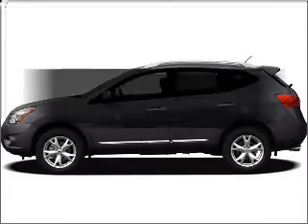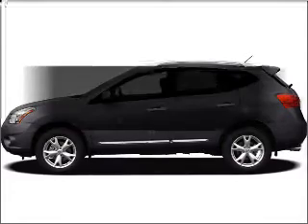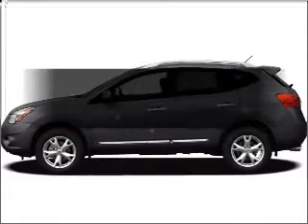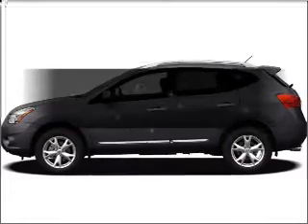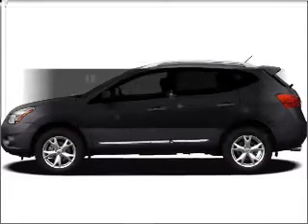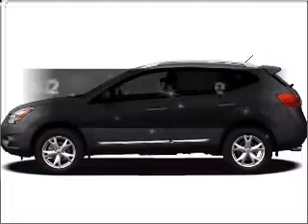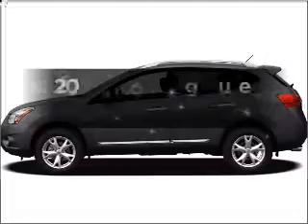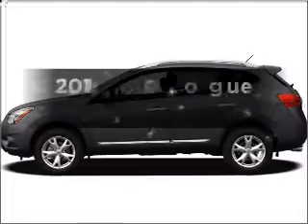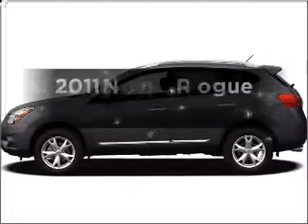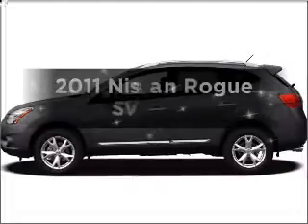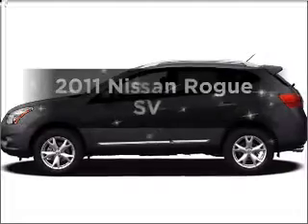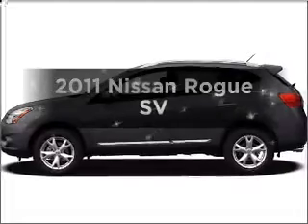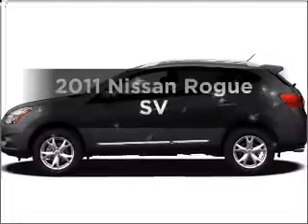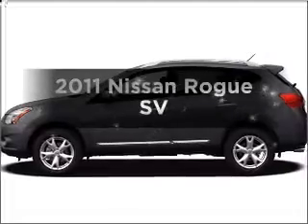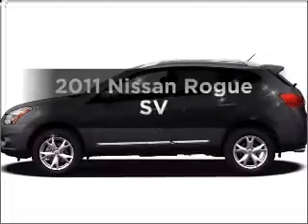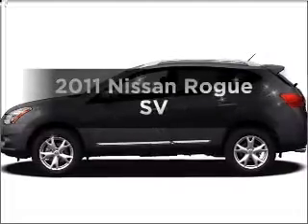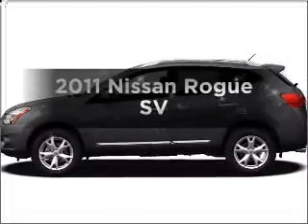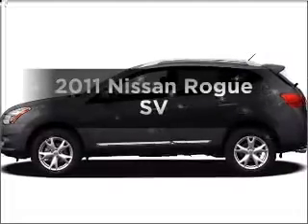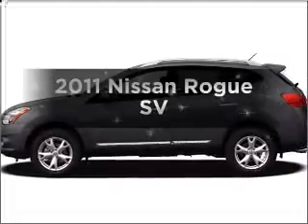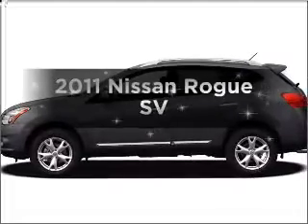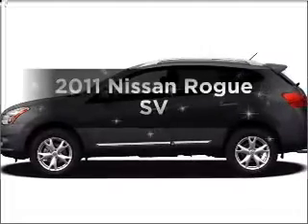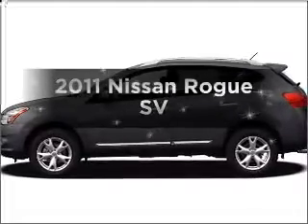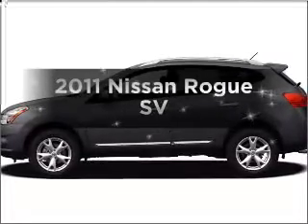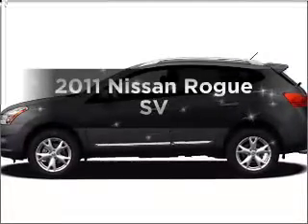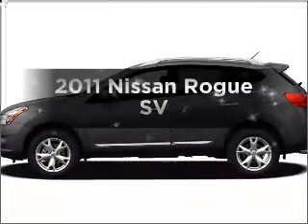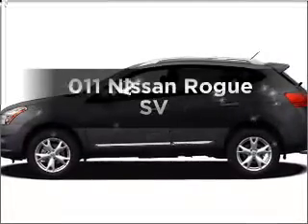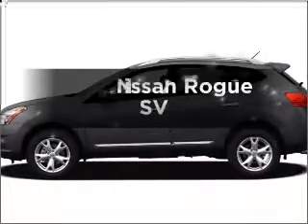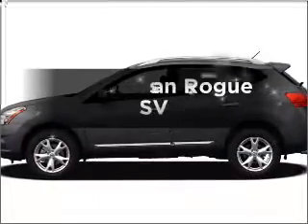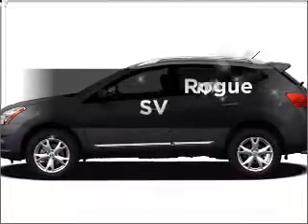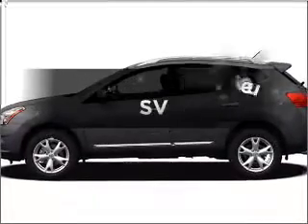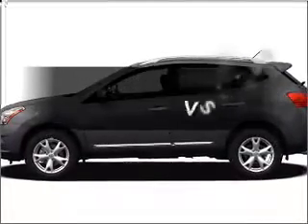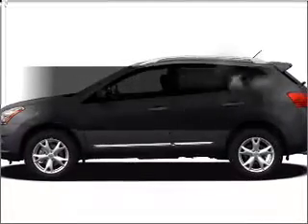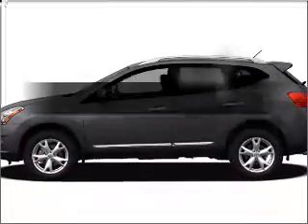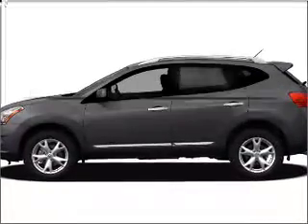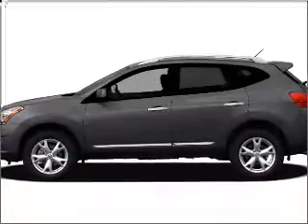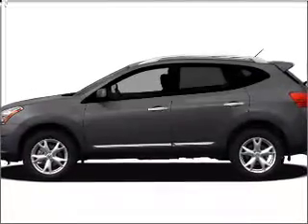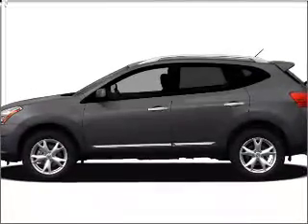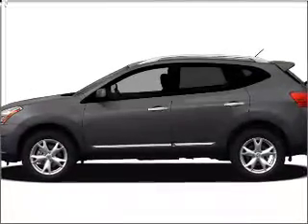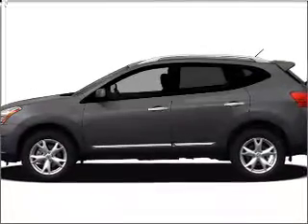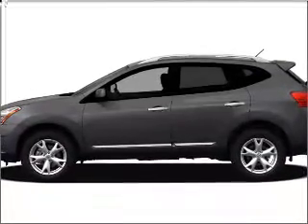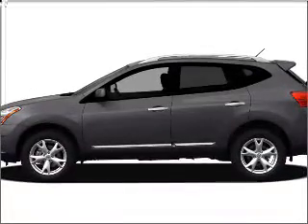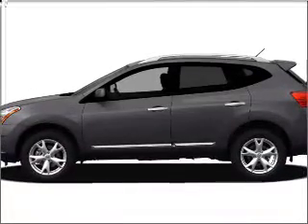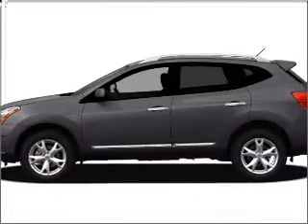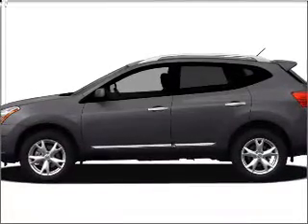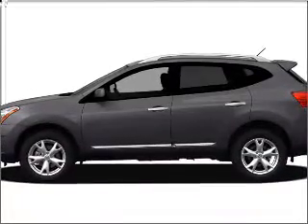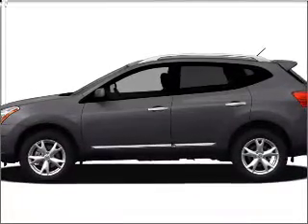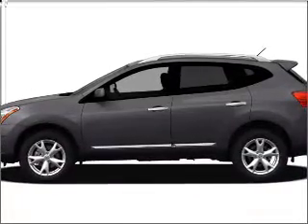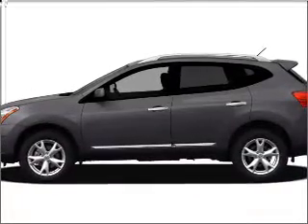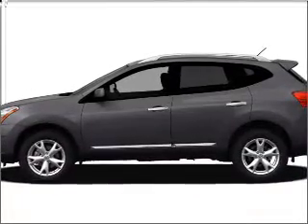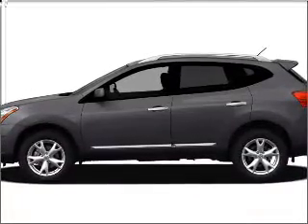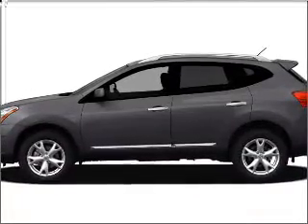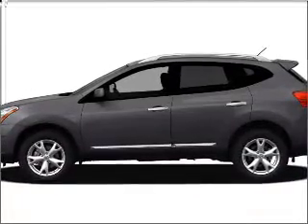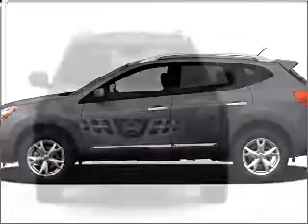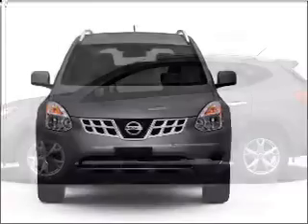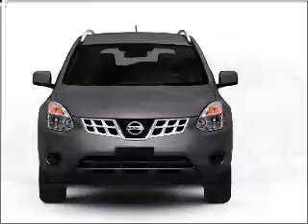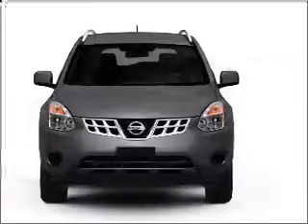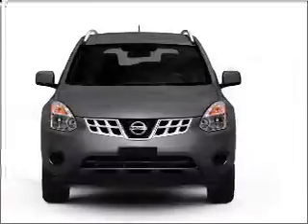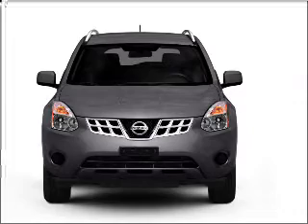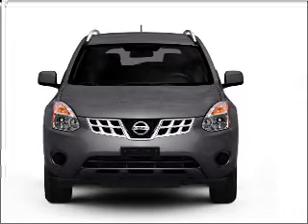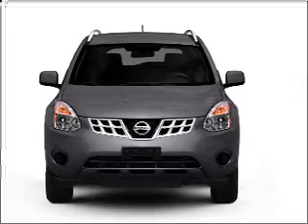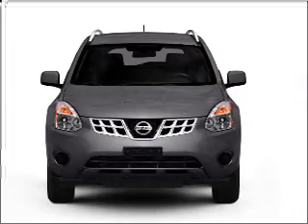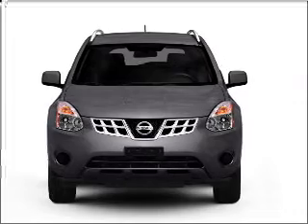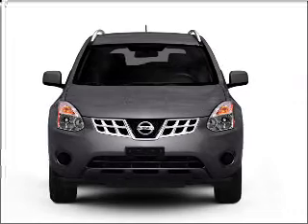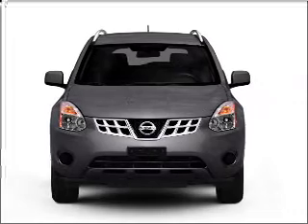Get noticed in this 2011 Nissan Rogue. If you're looking for a first-rate auto, this one could be yours today.